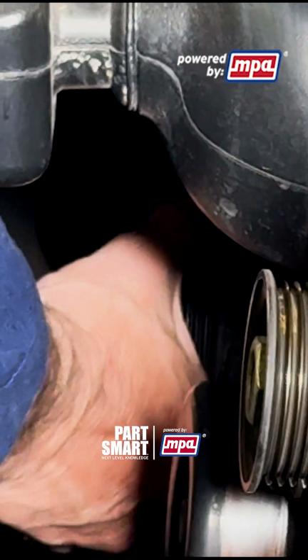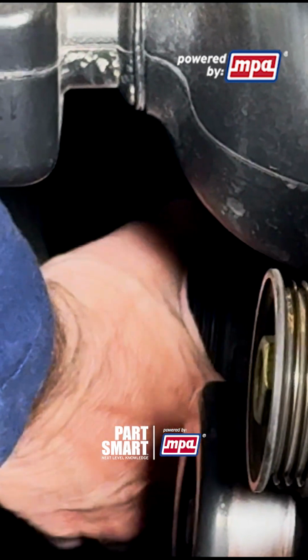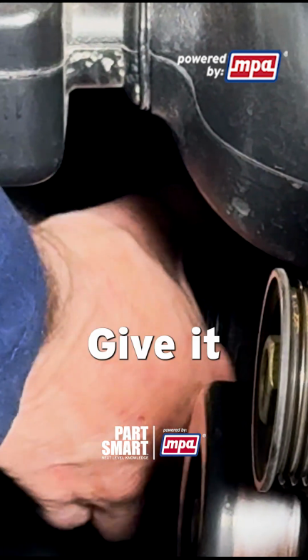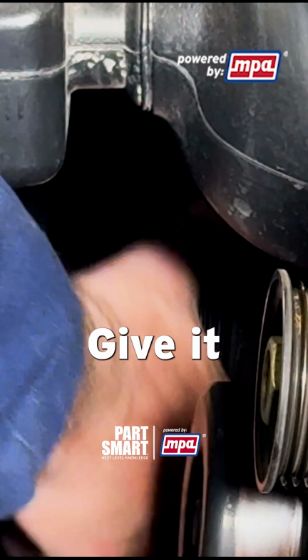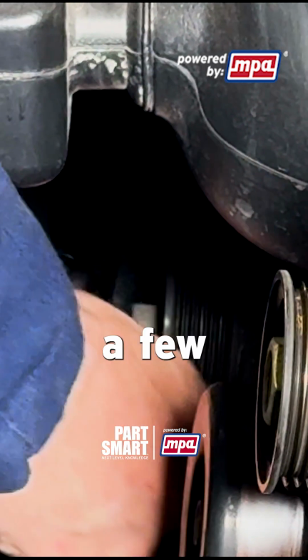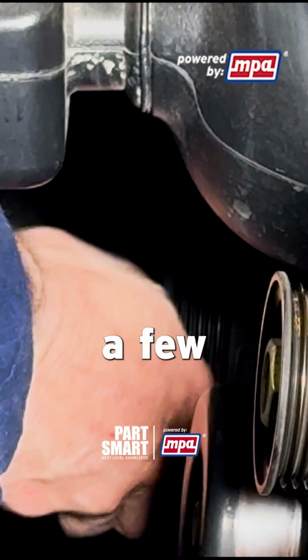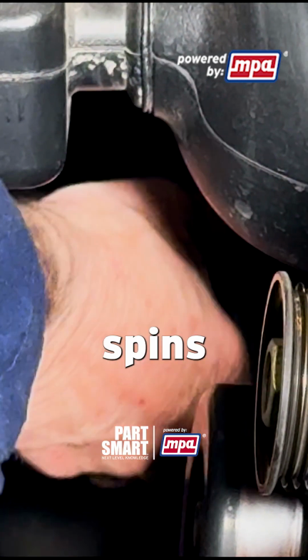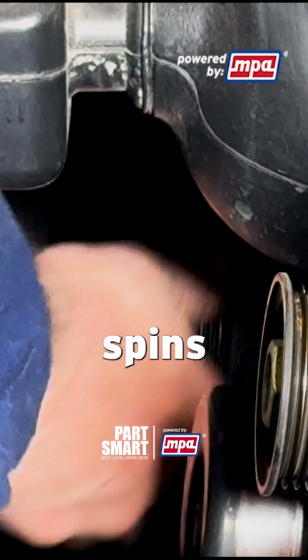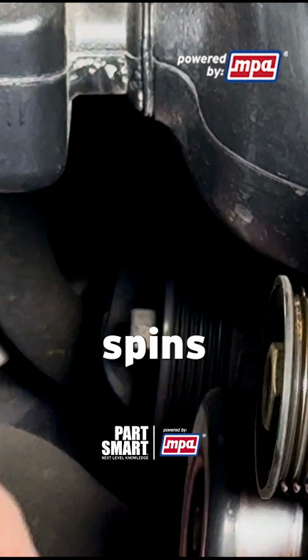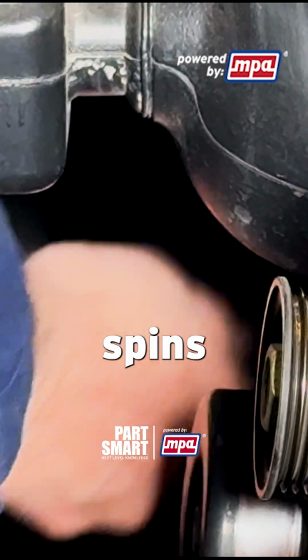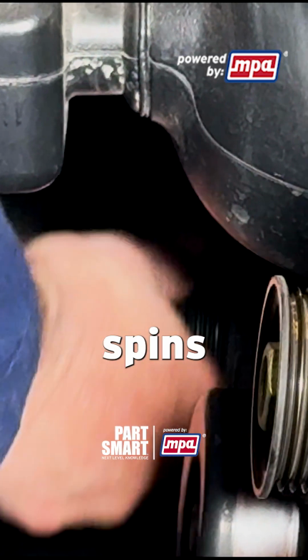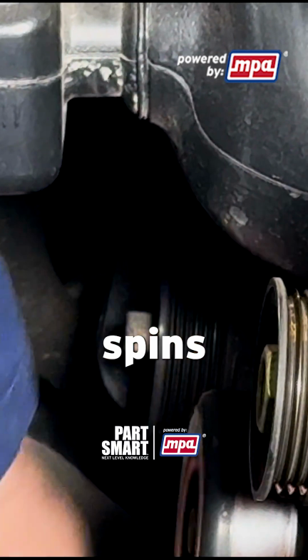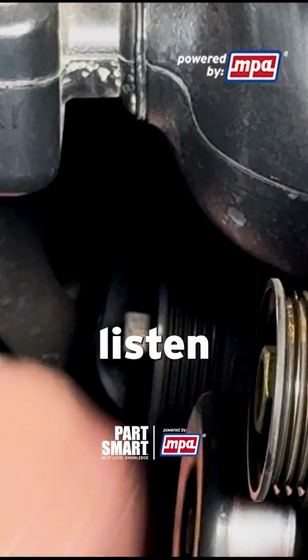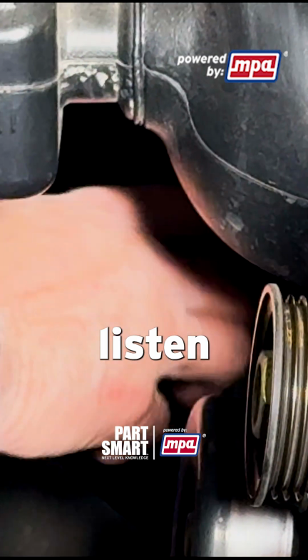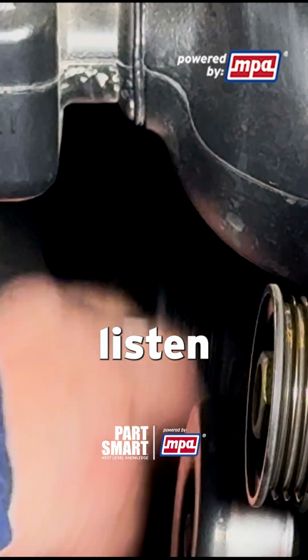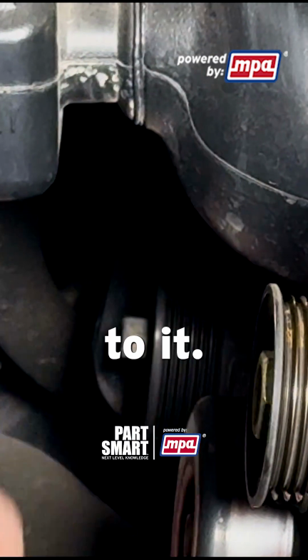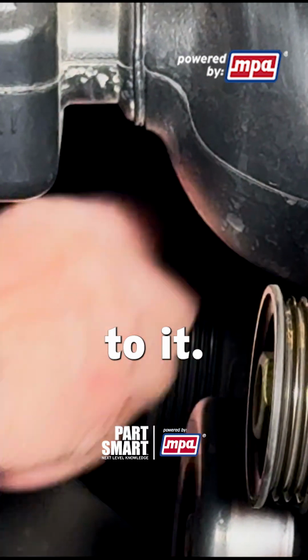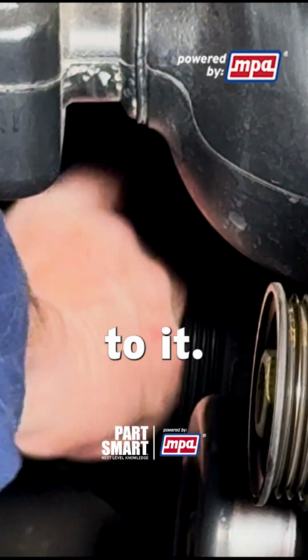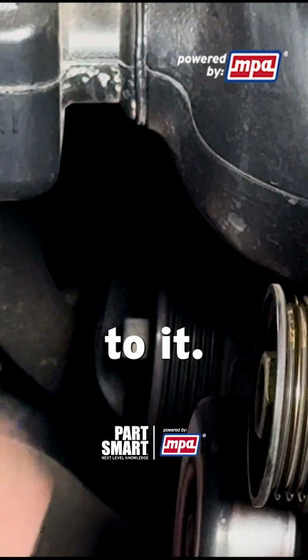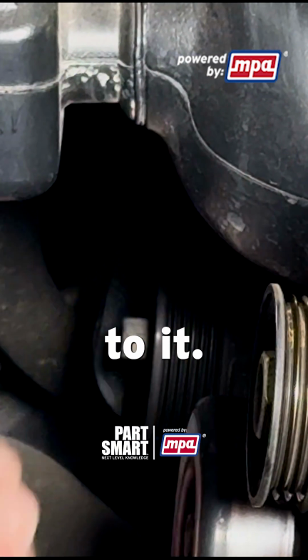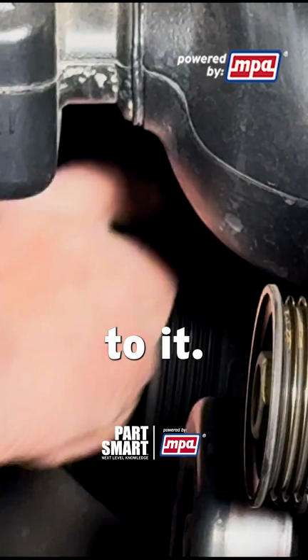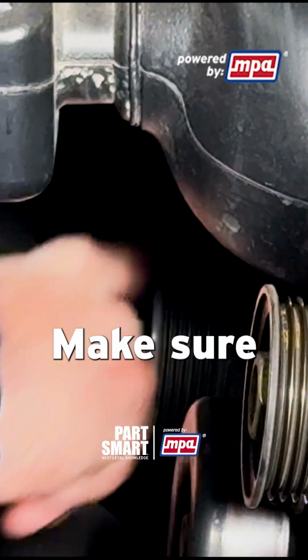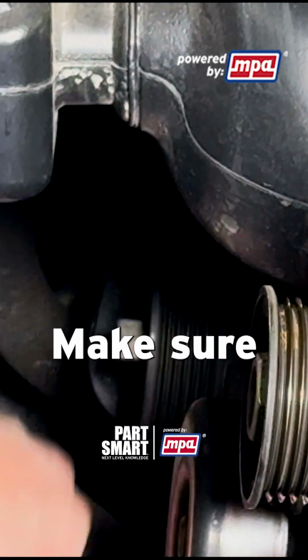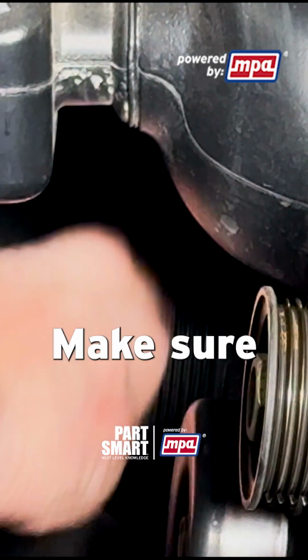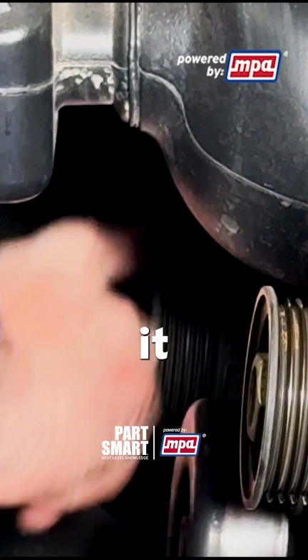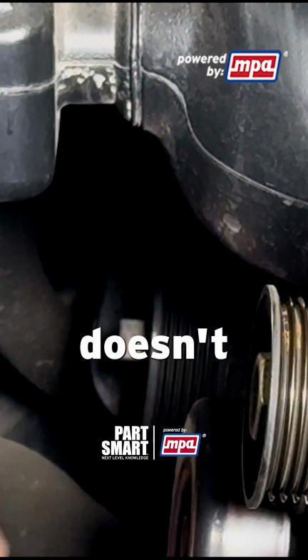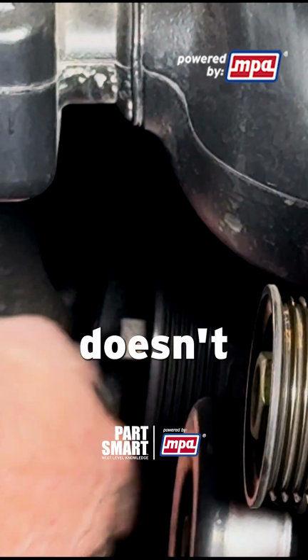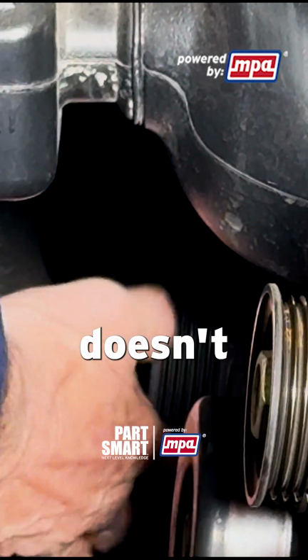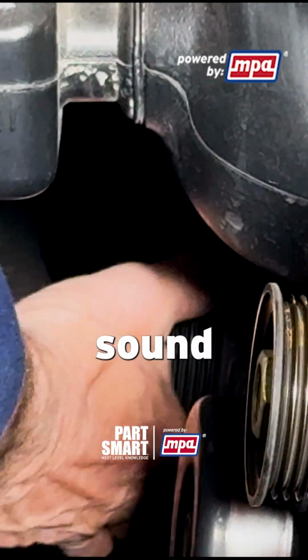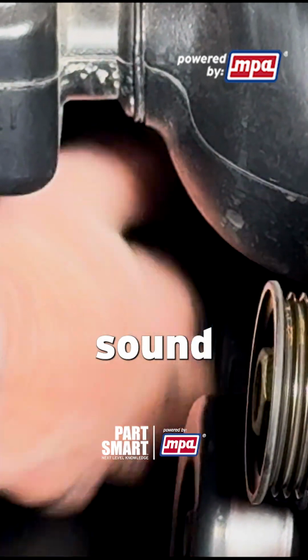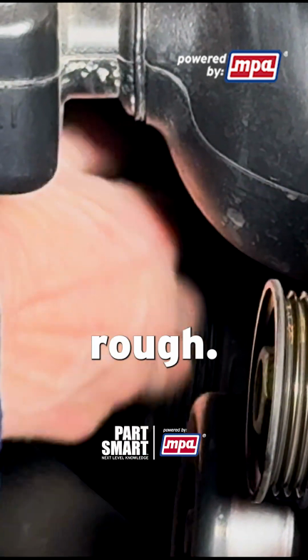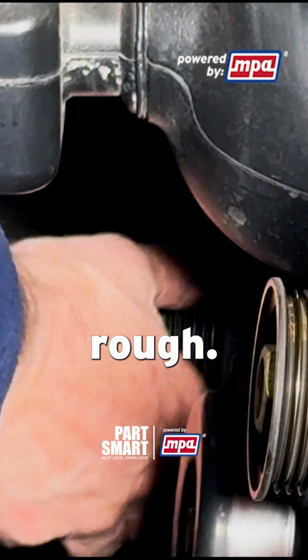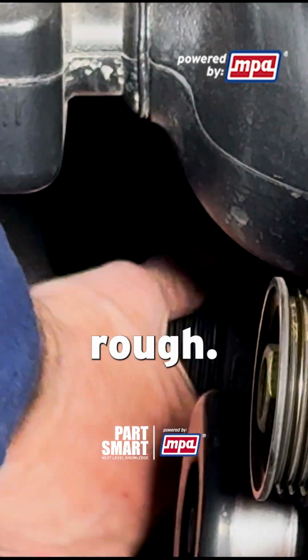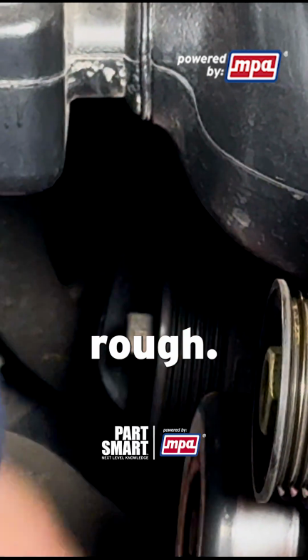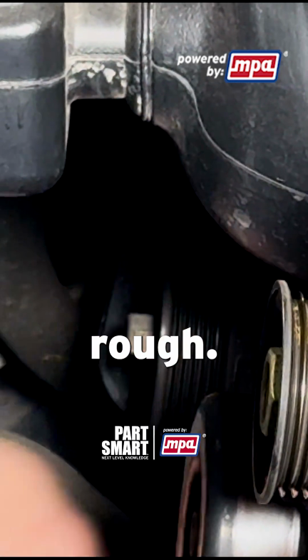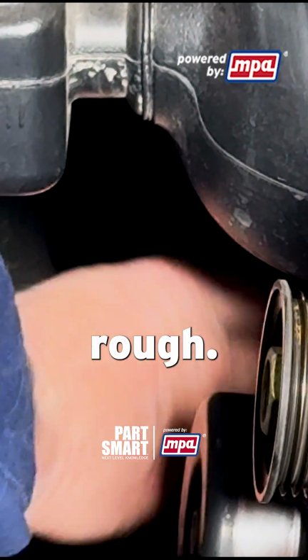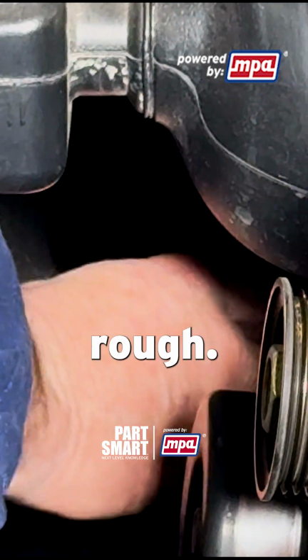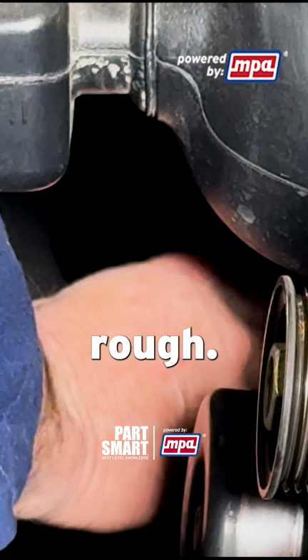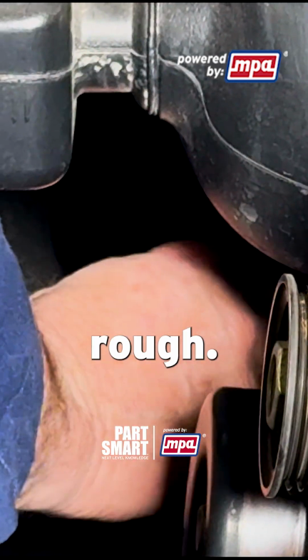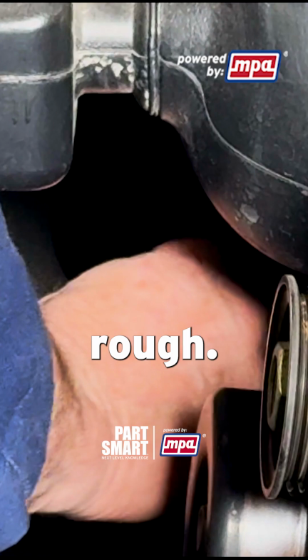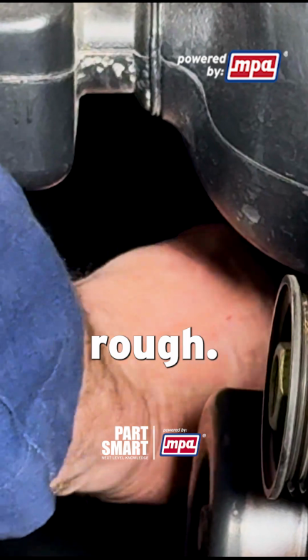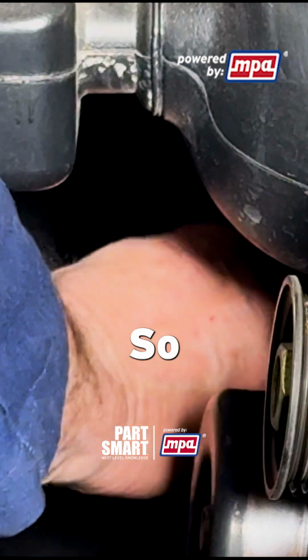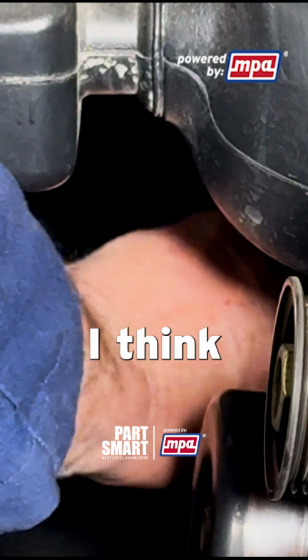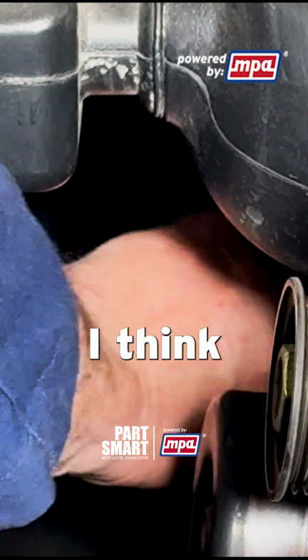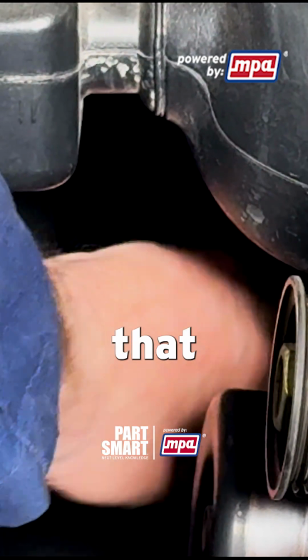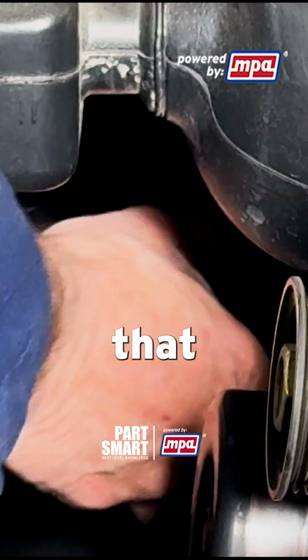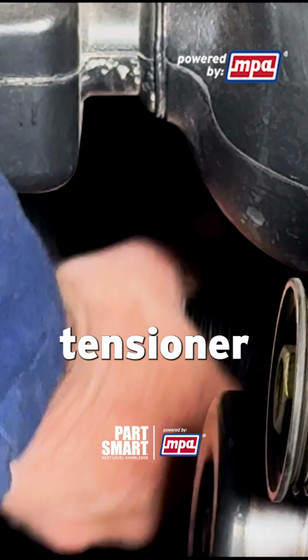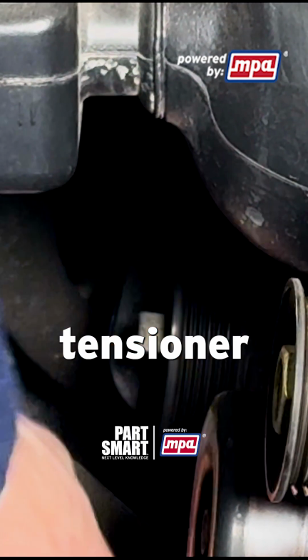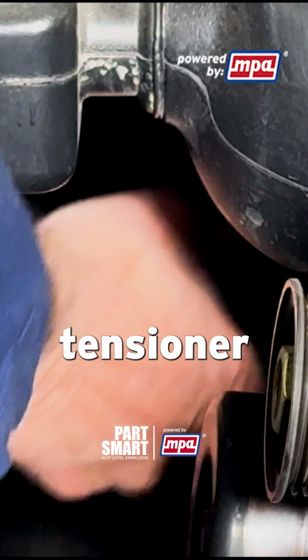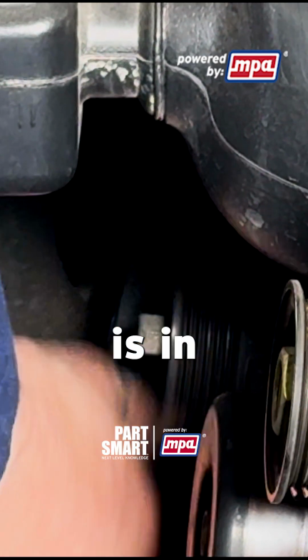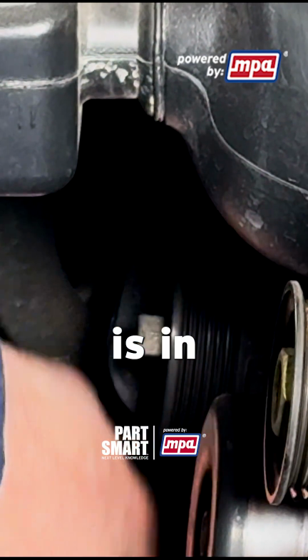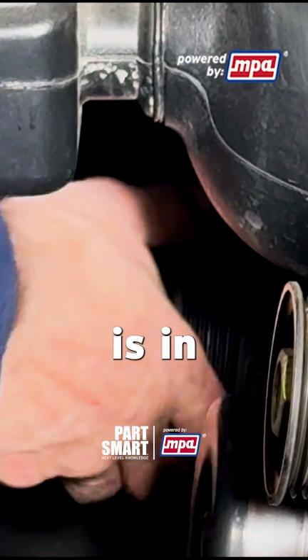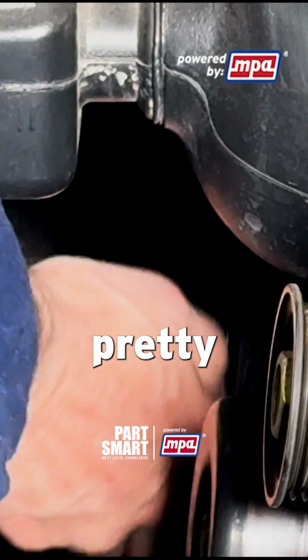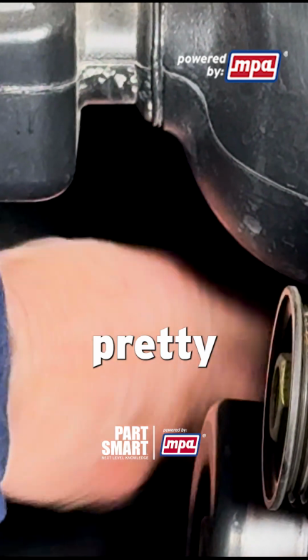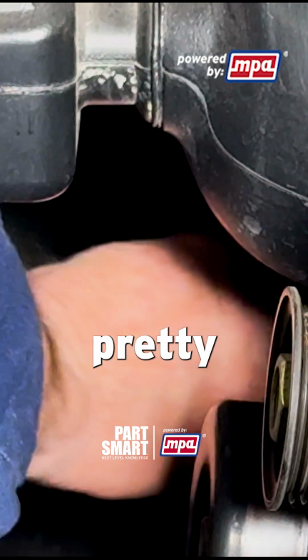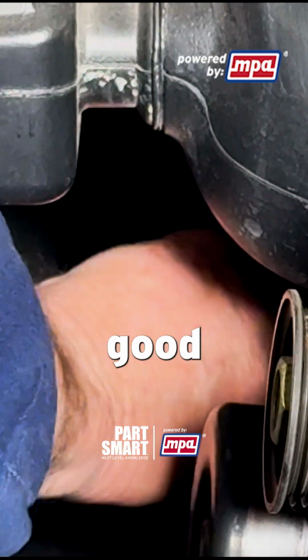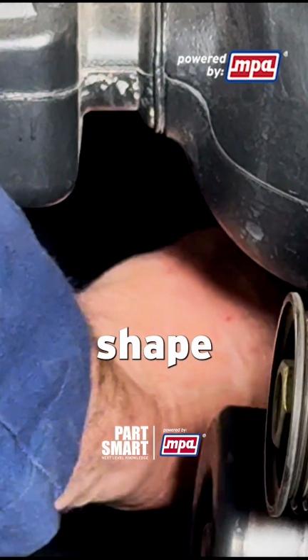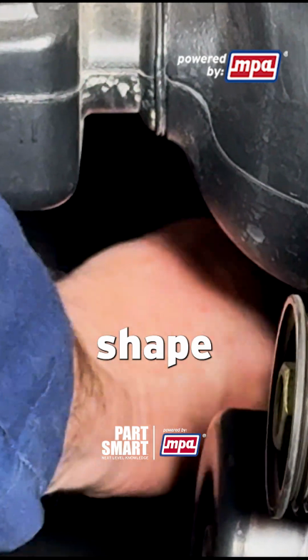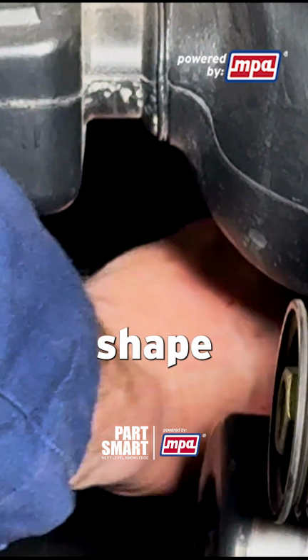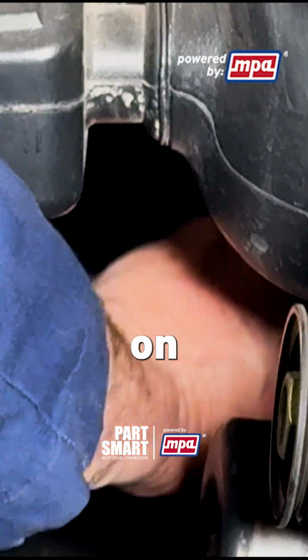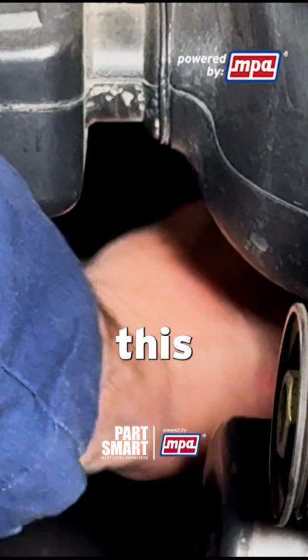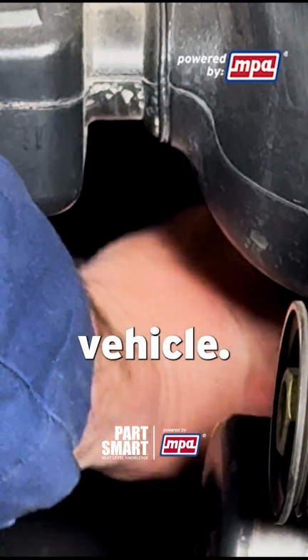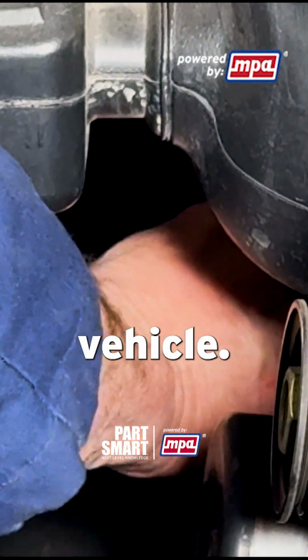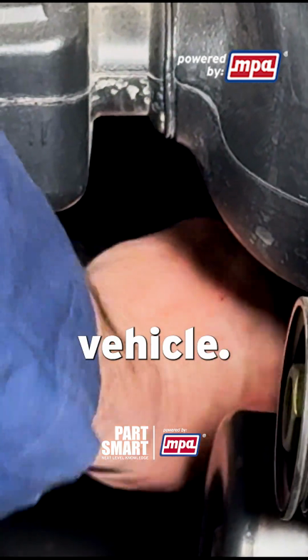Give it a few spins and listen to it — make sure it doesn't sound rough. I think that tensioner is in pretty good shape on this vehicle.